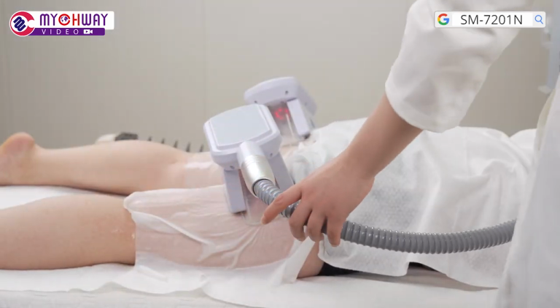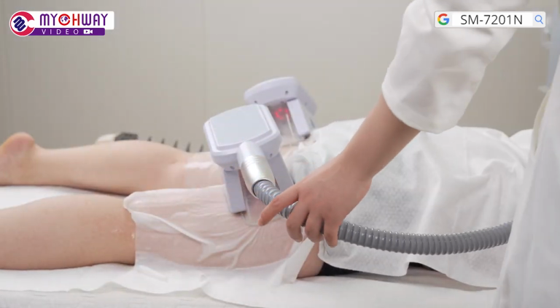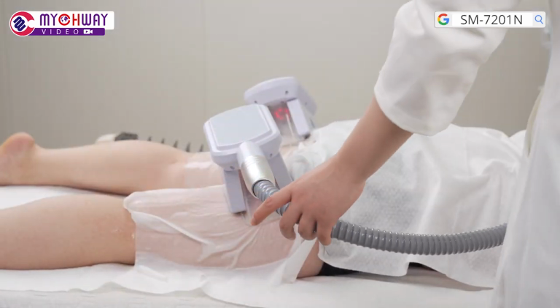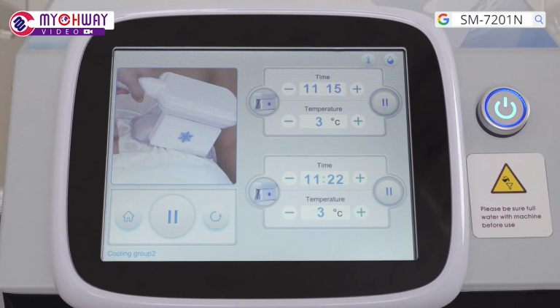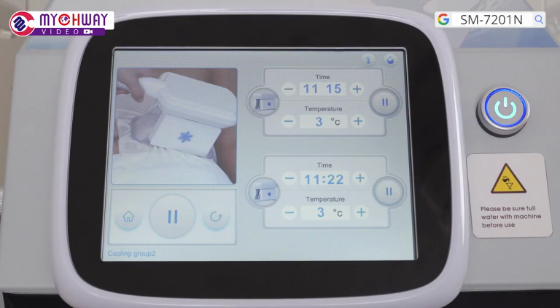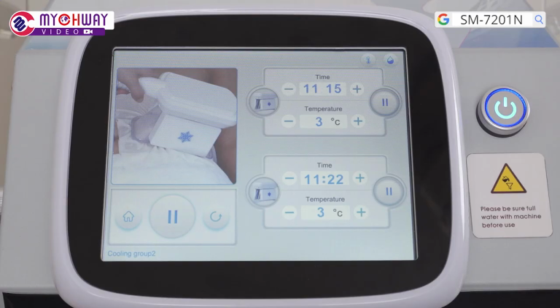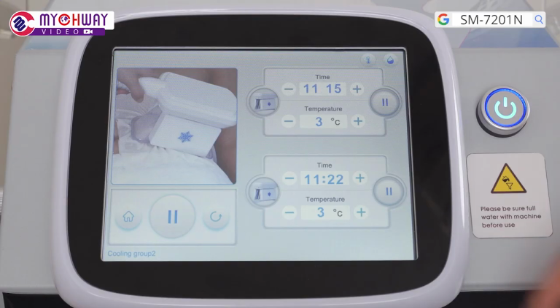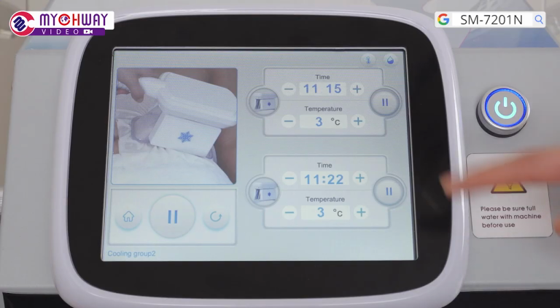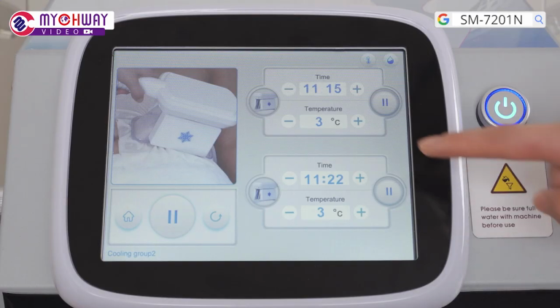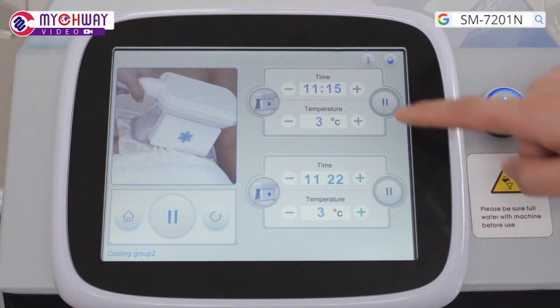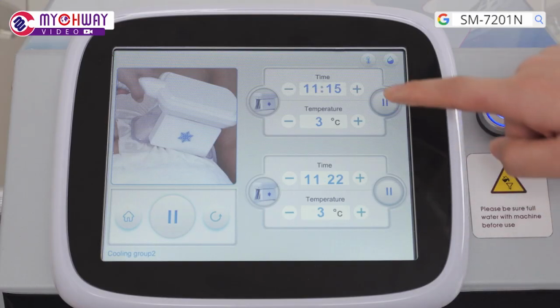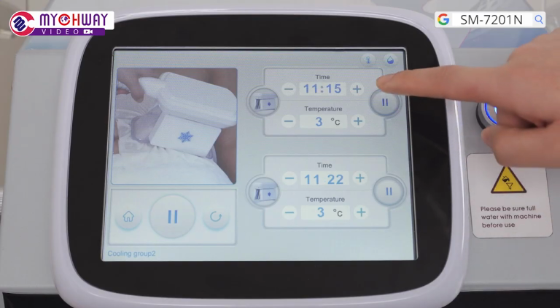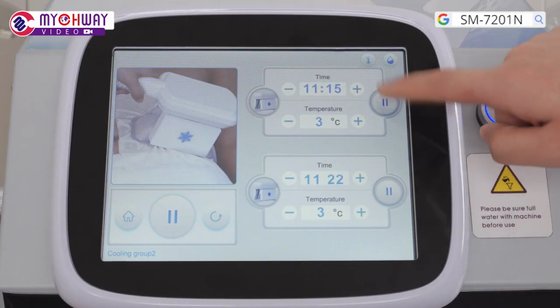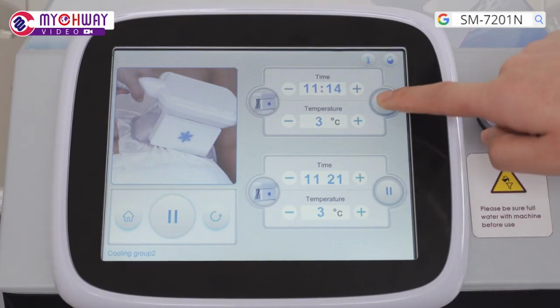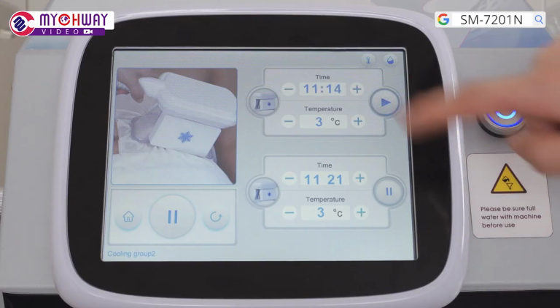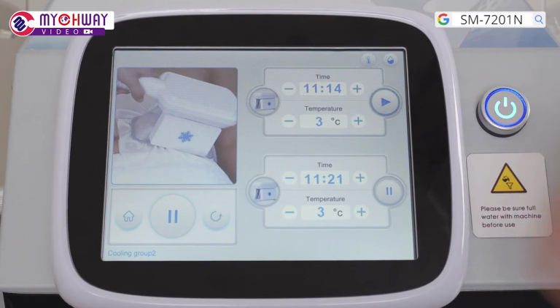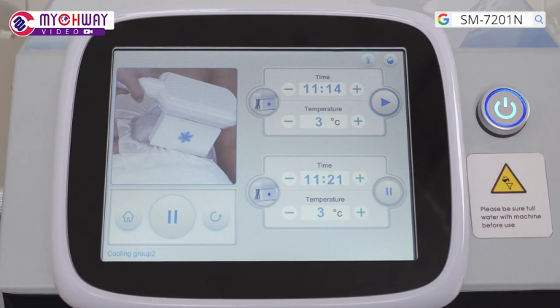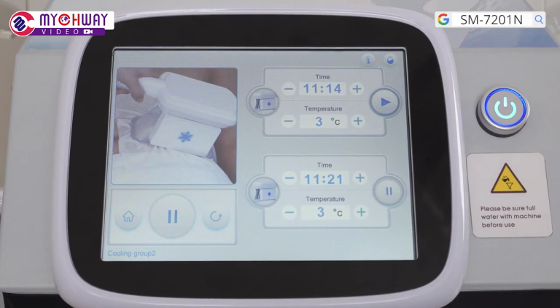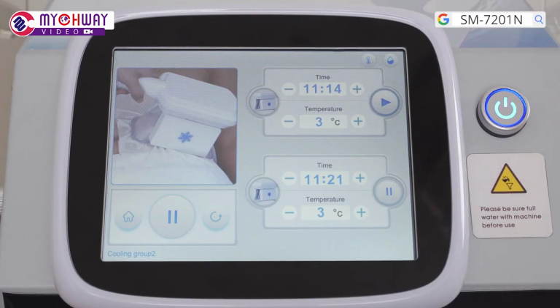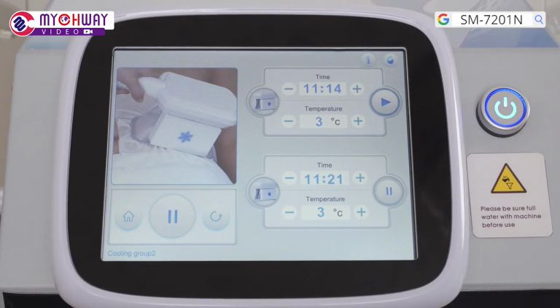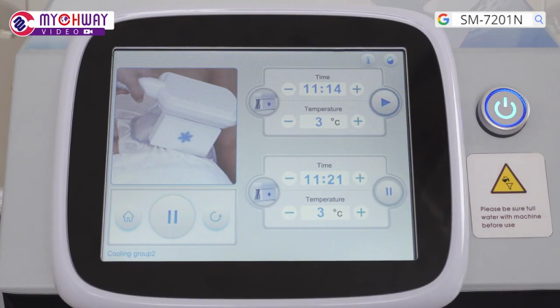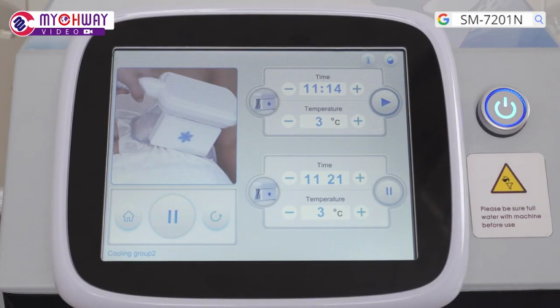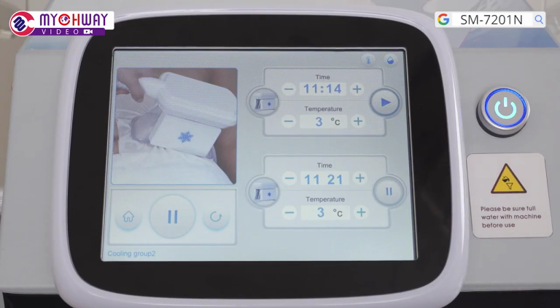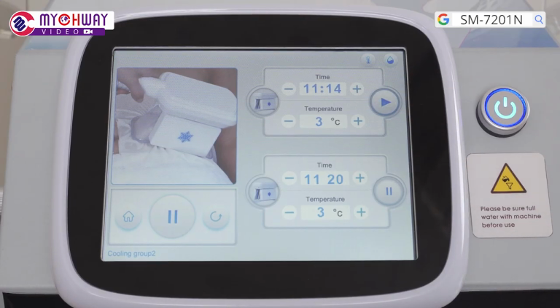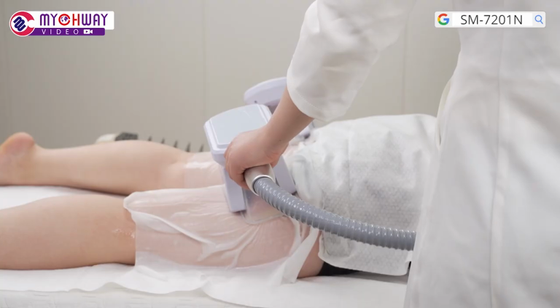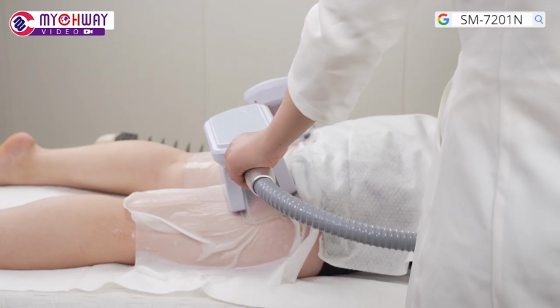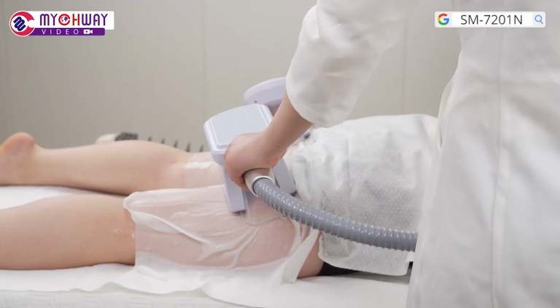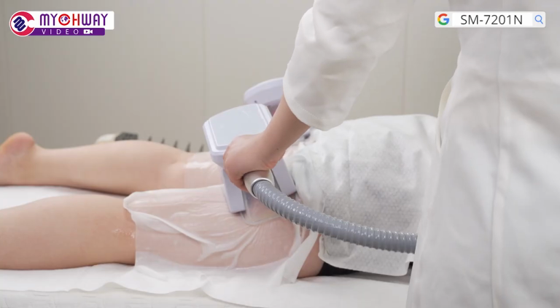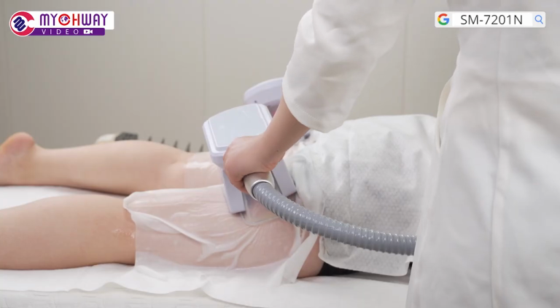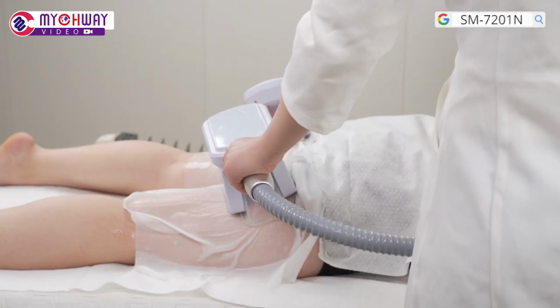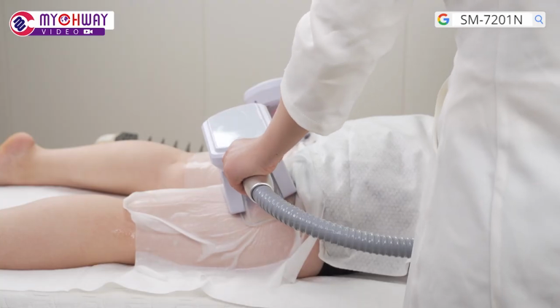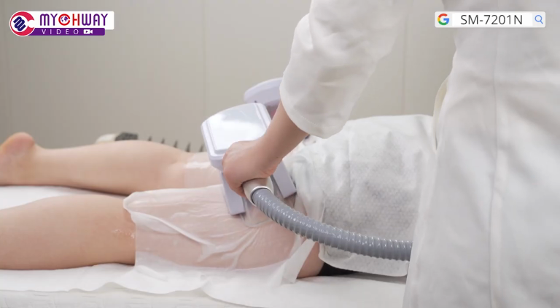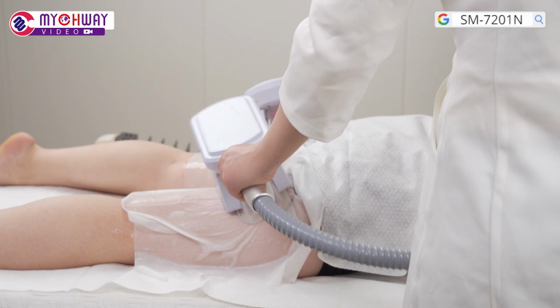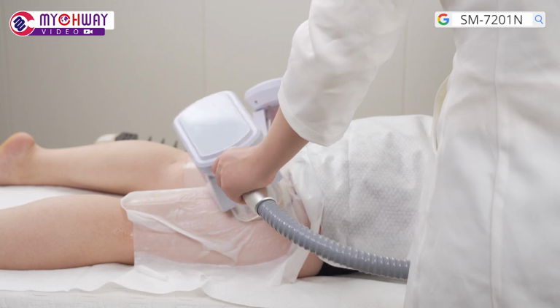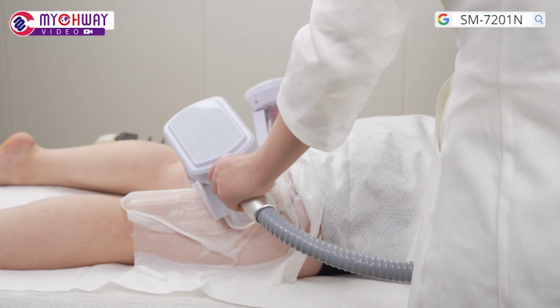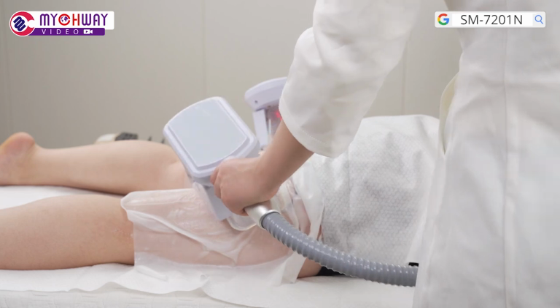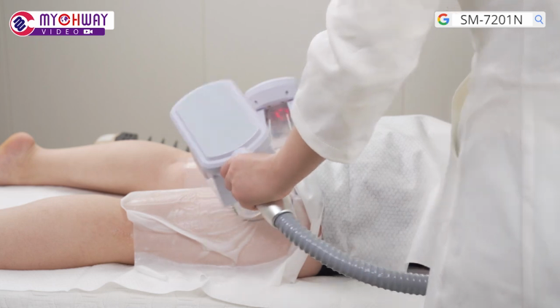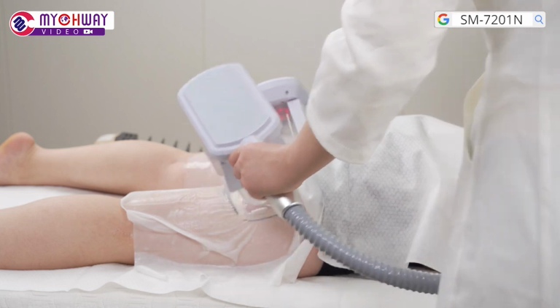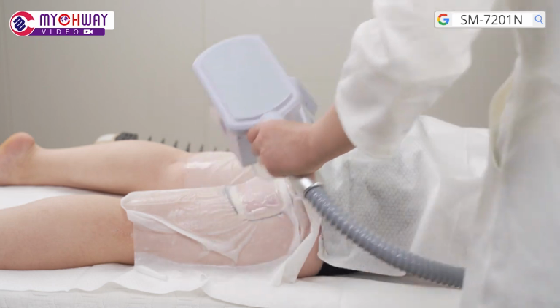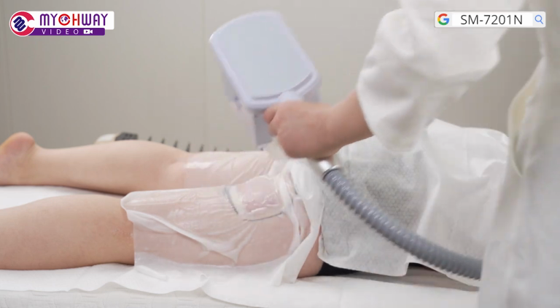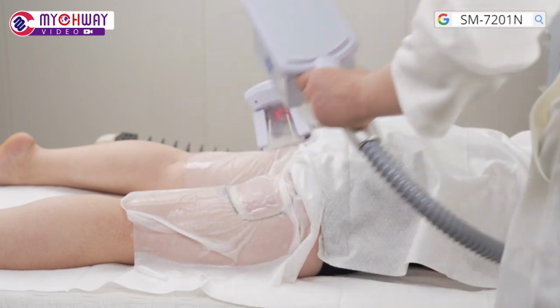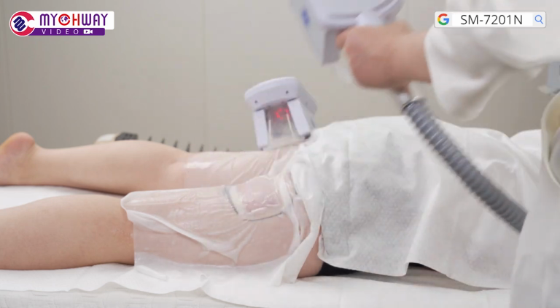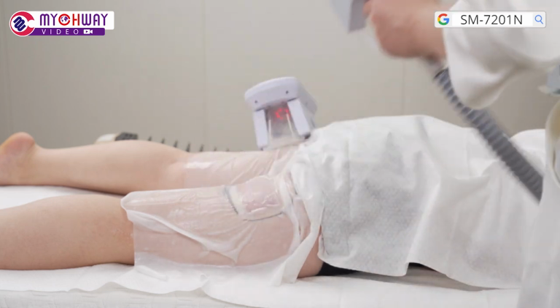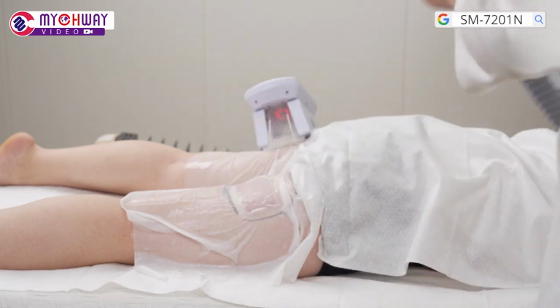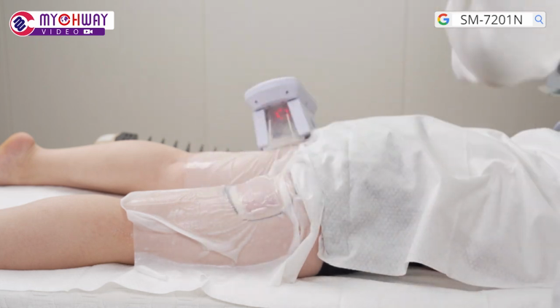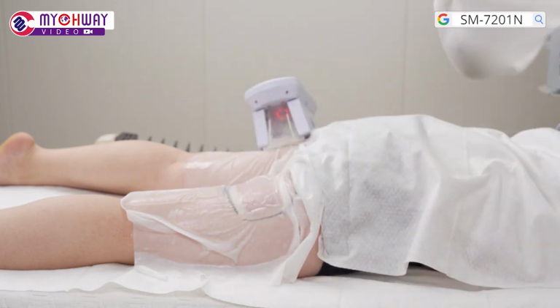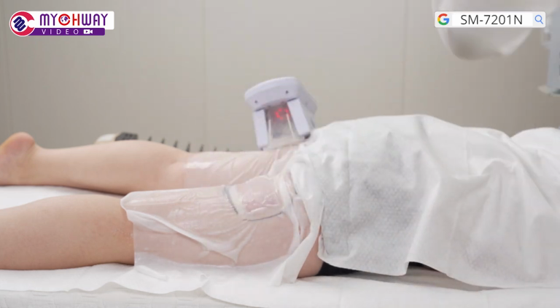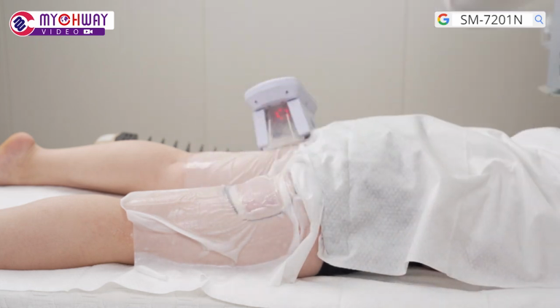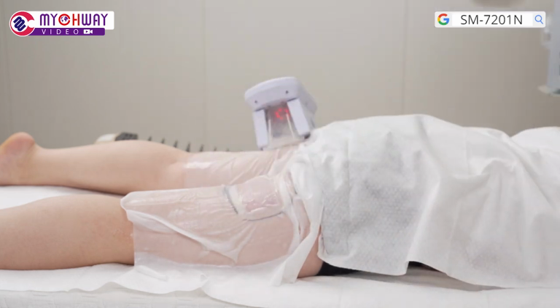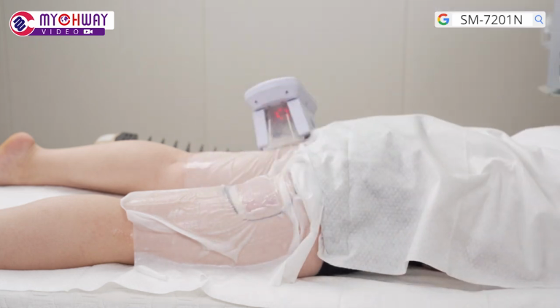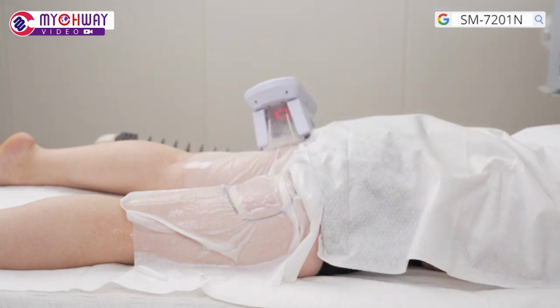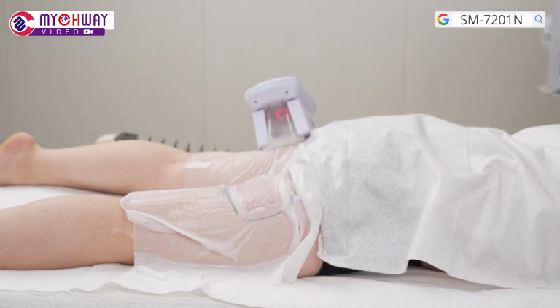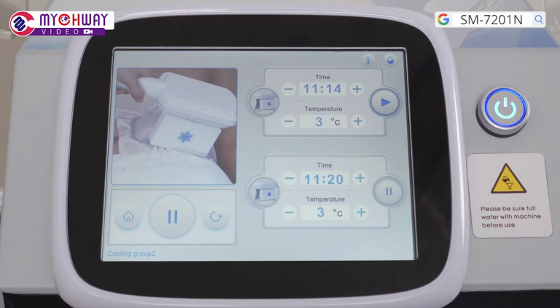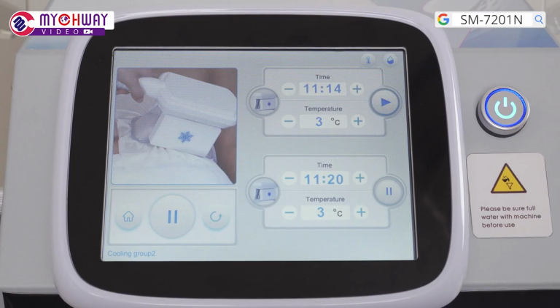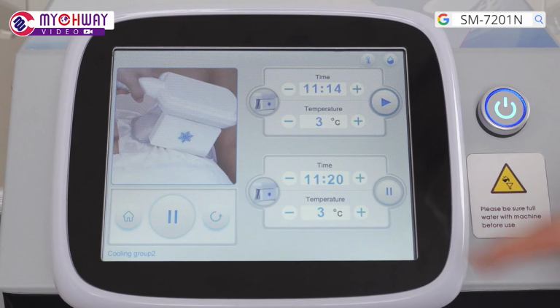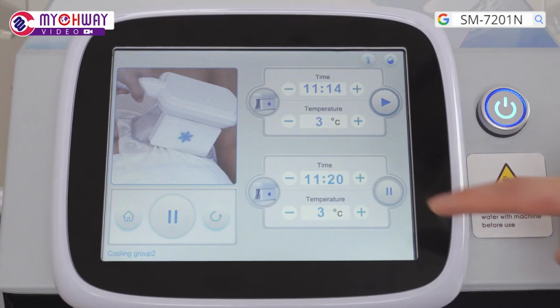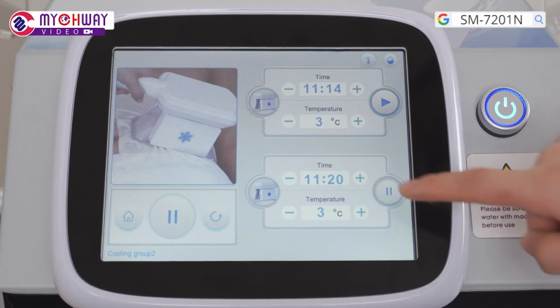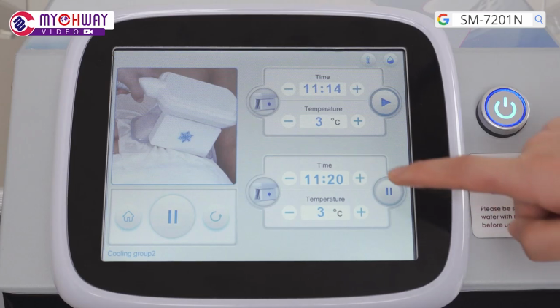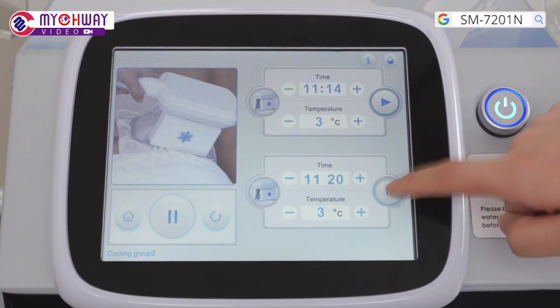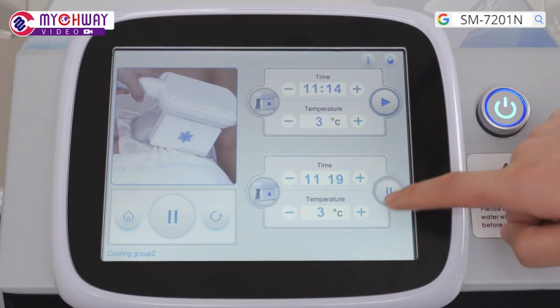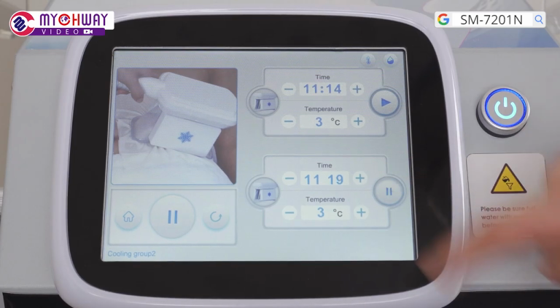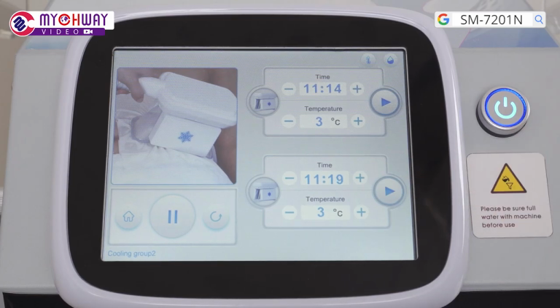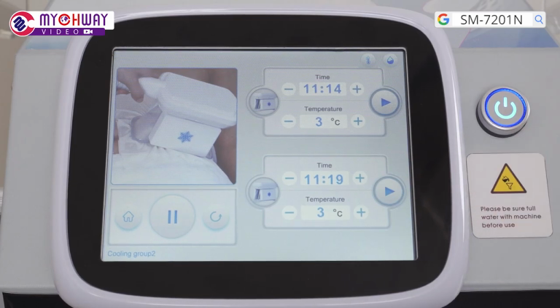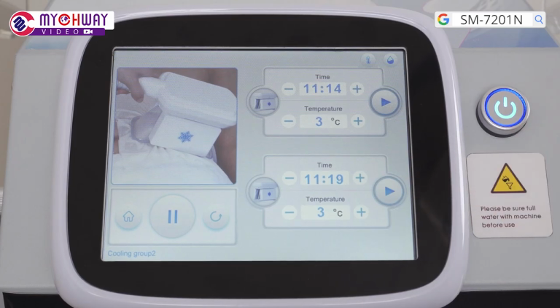Press the button to stop the treatment. Remove the handpiece and the membrane. Wipe the target area clean.